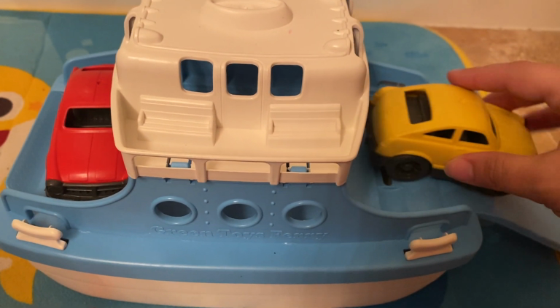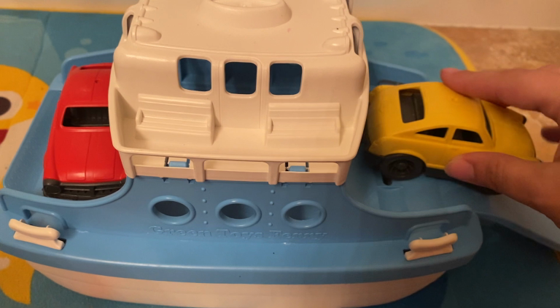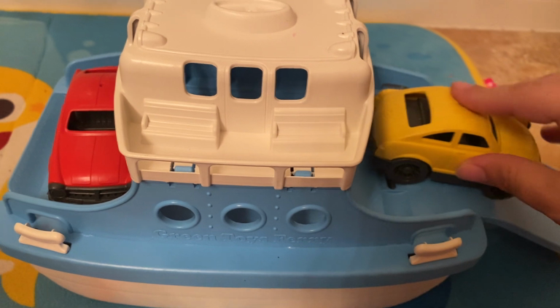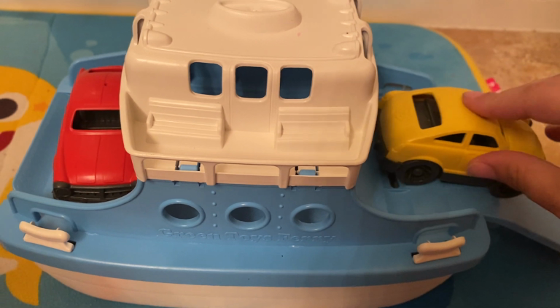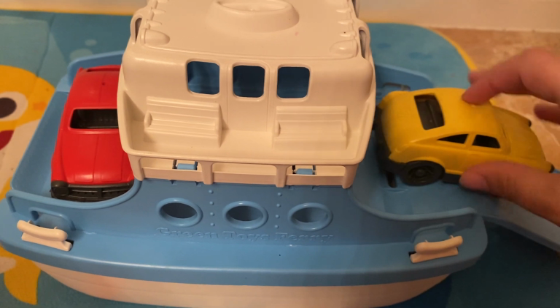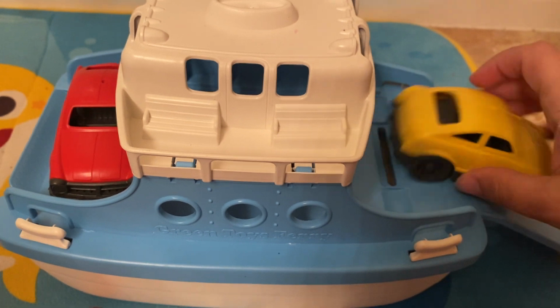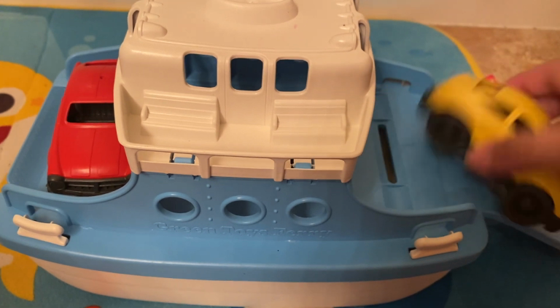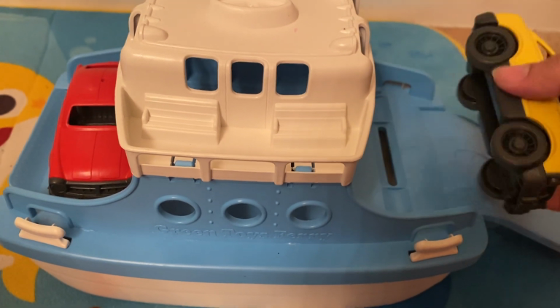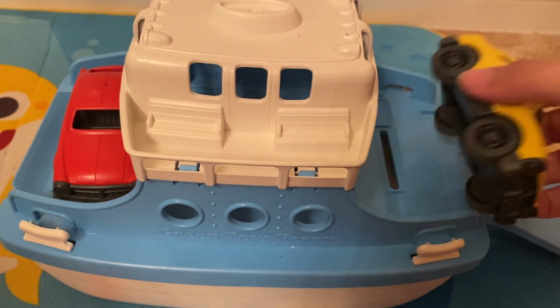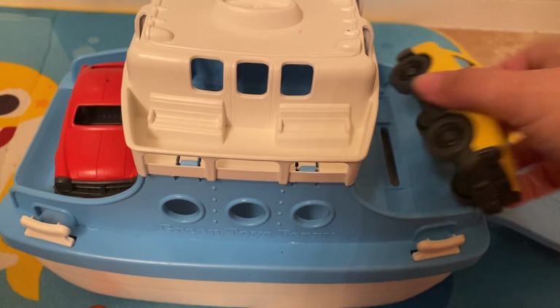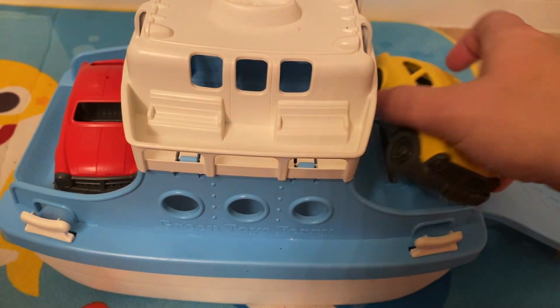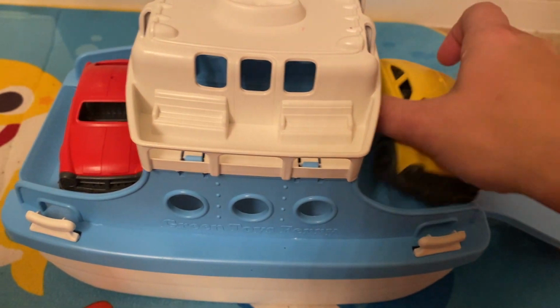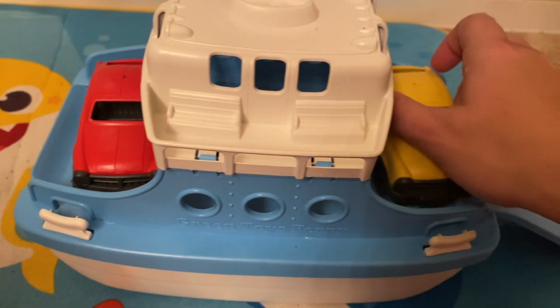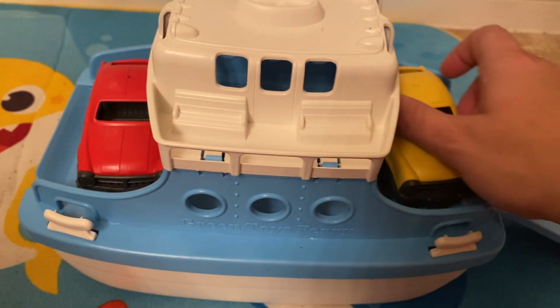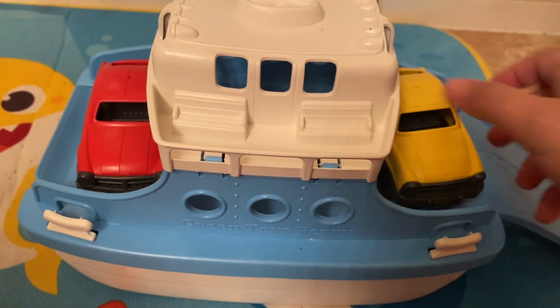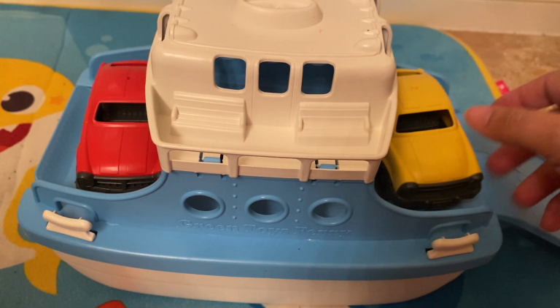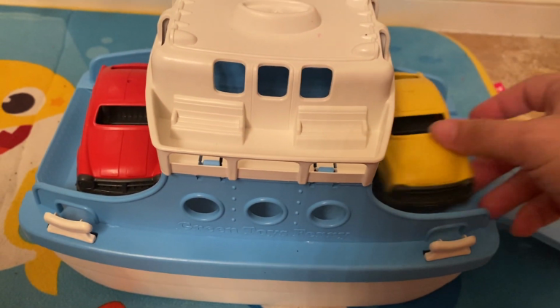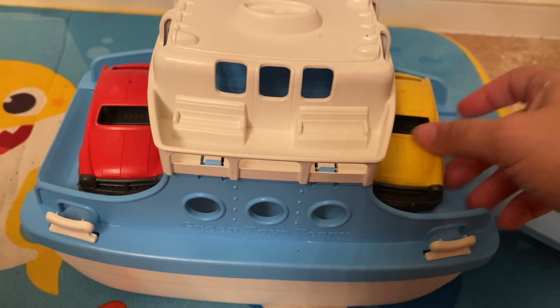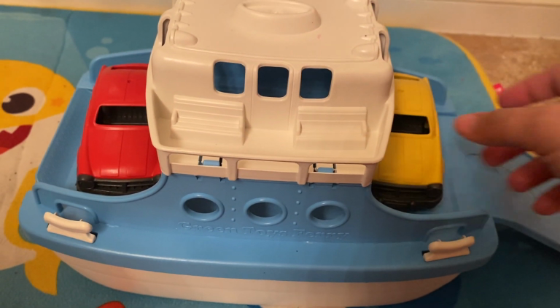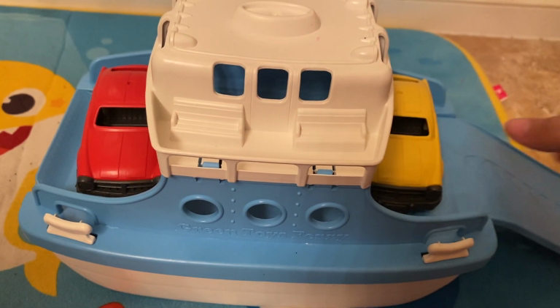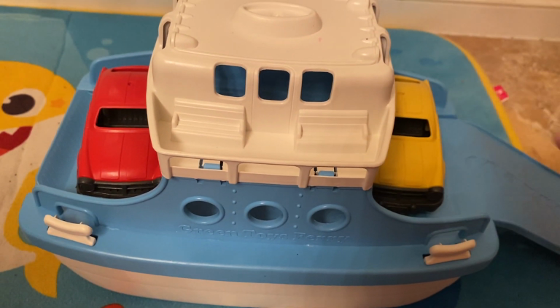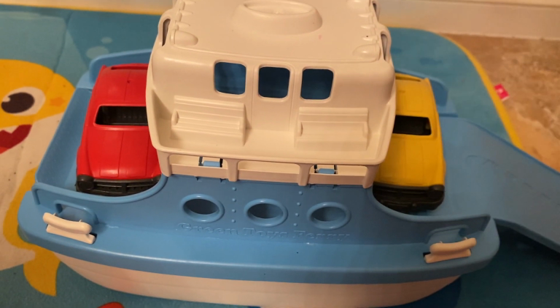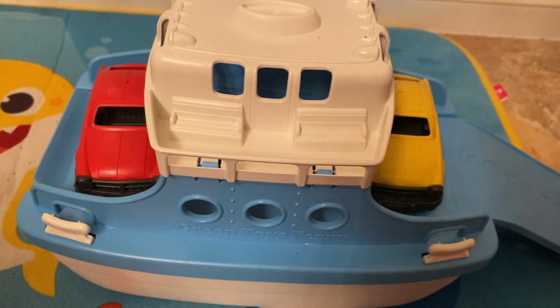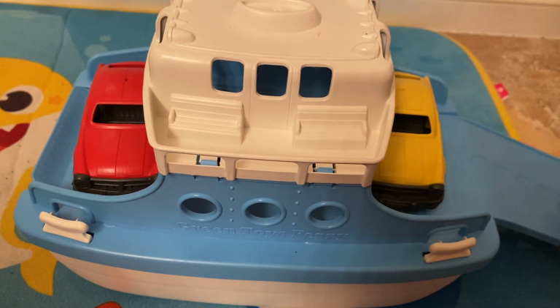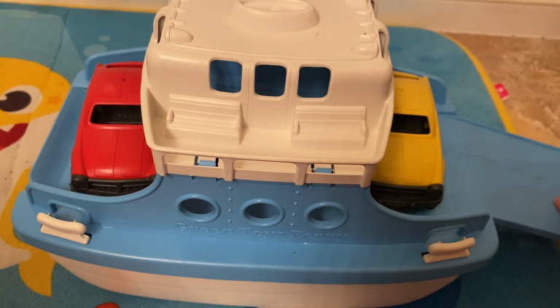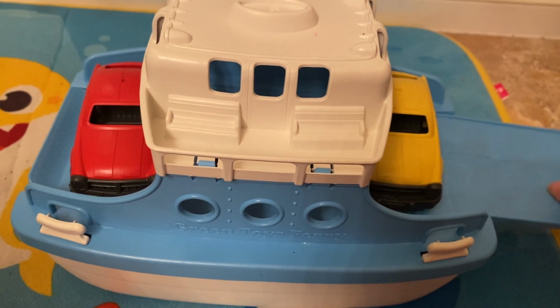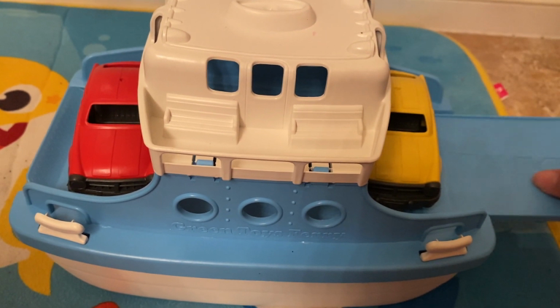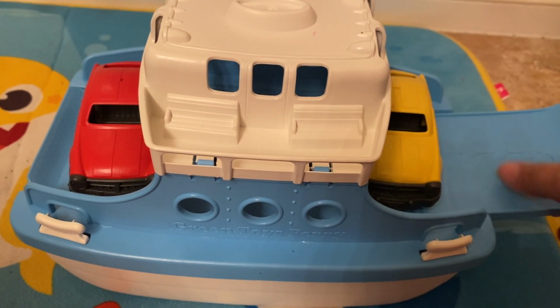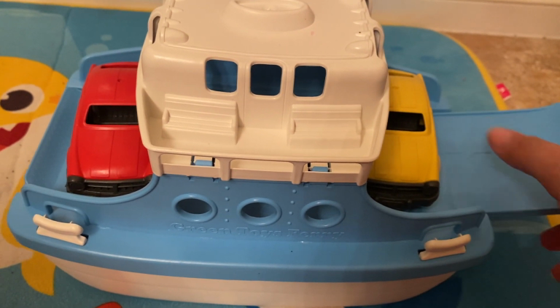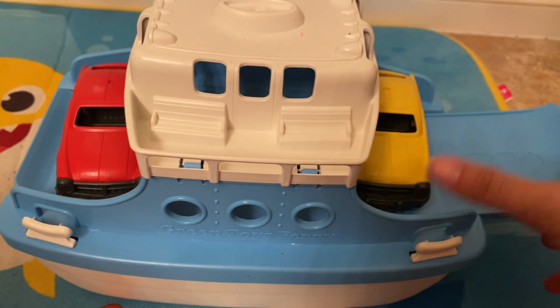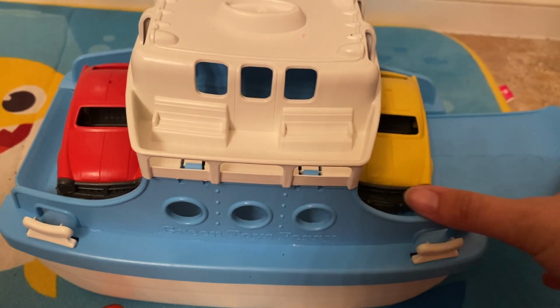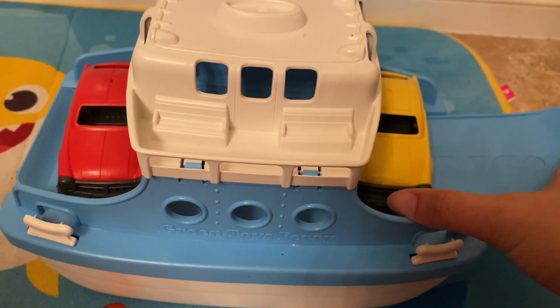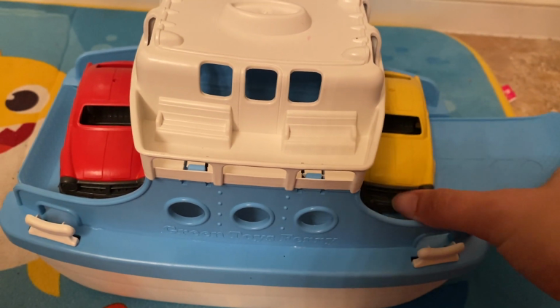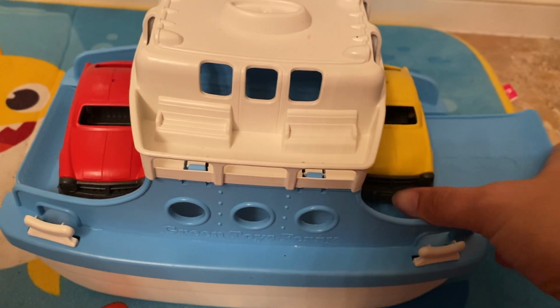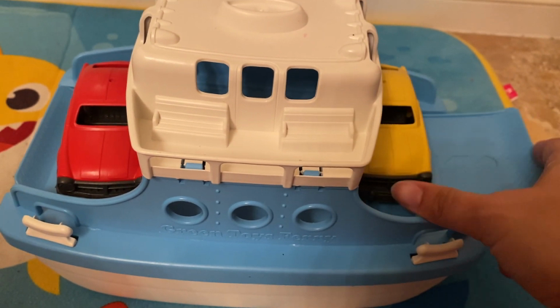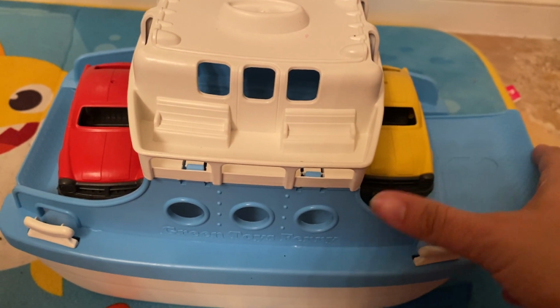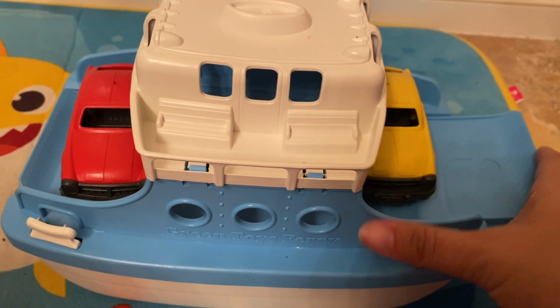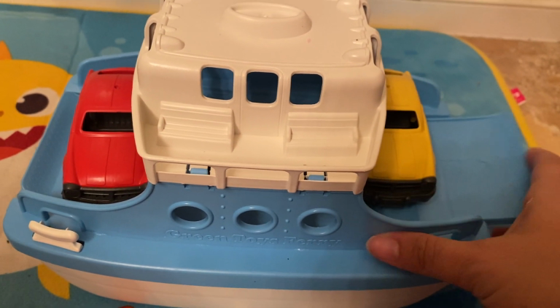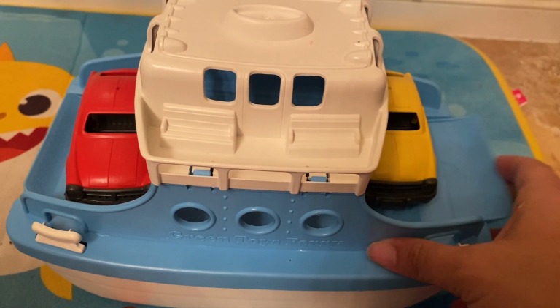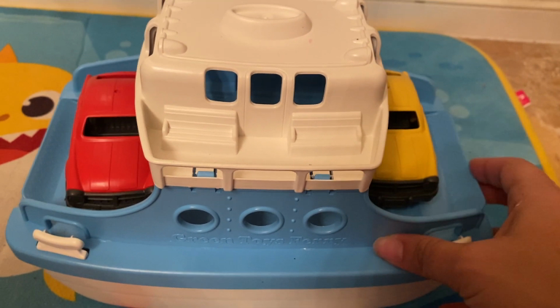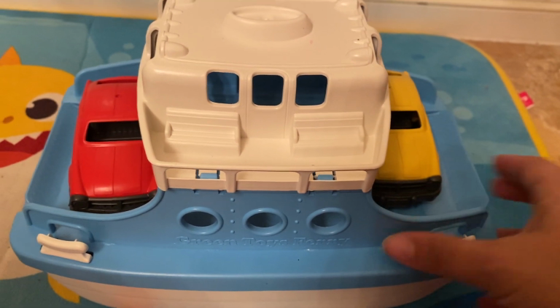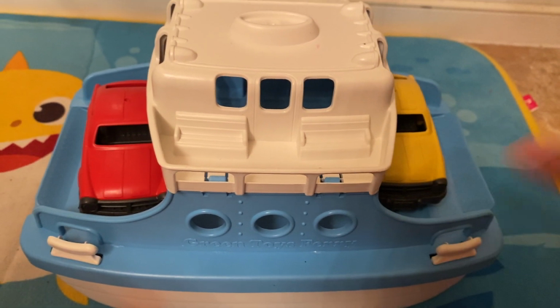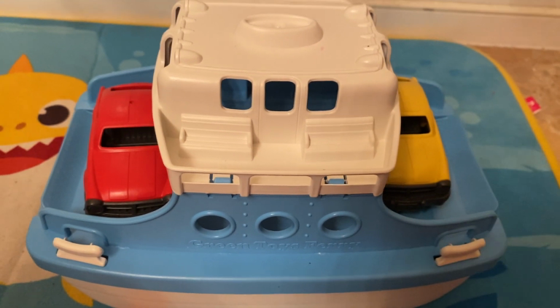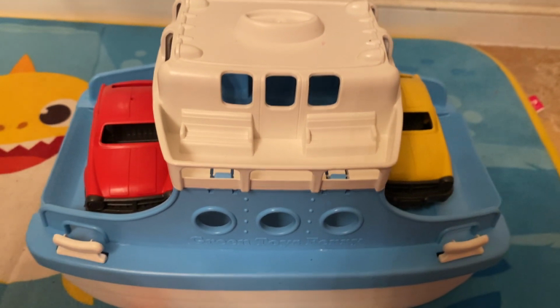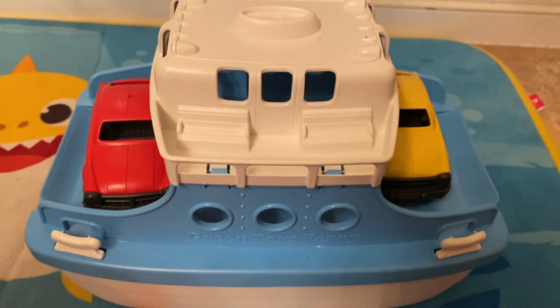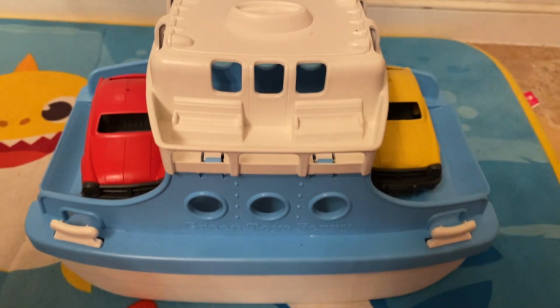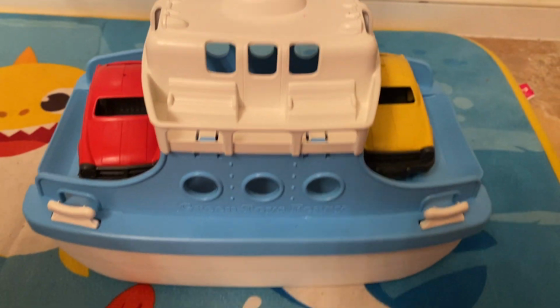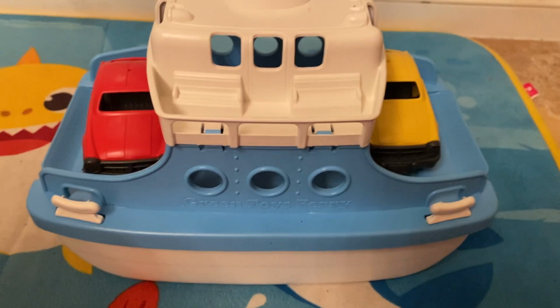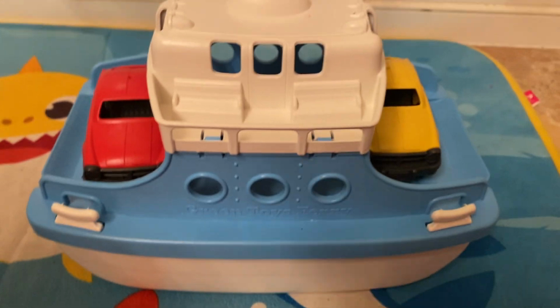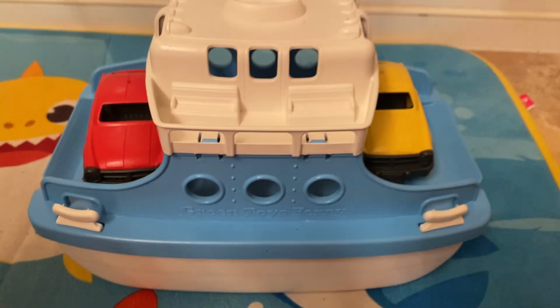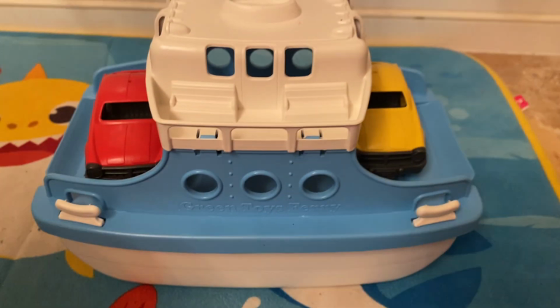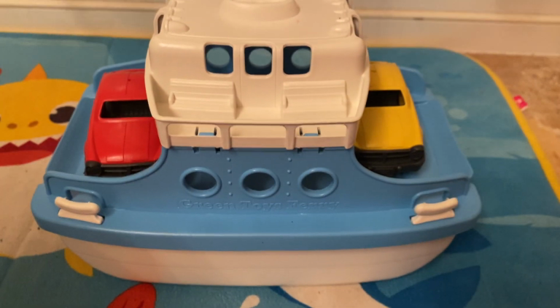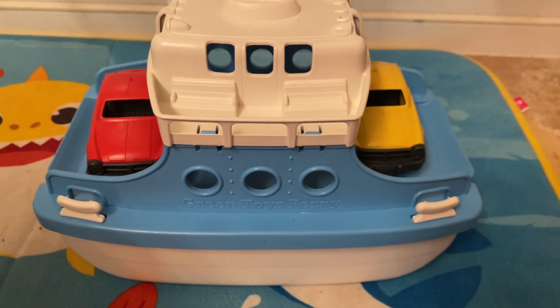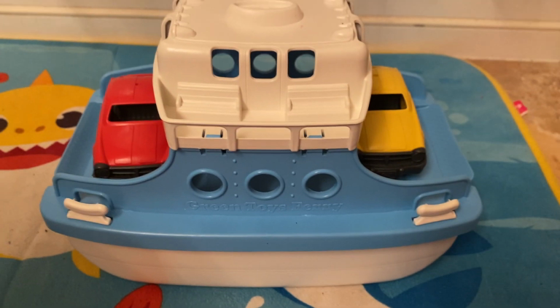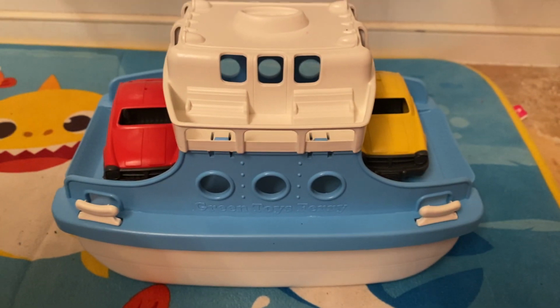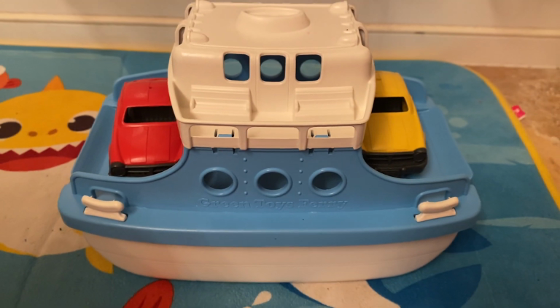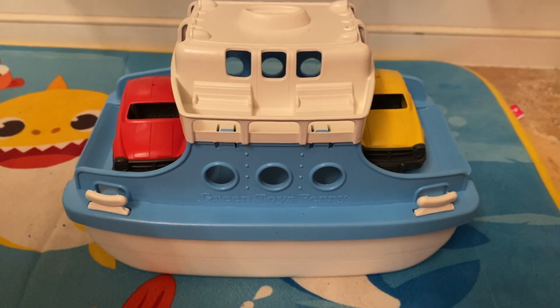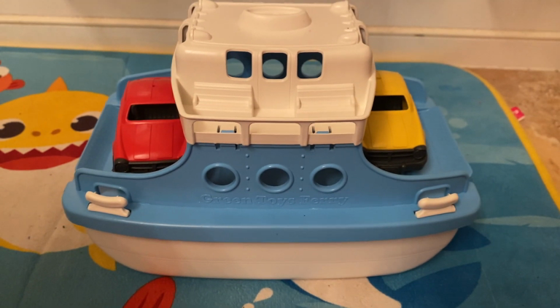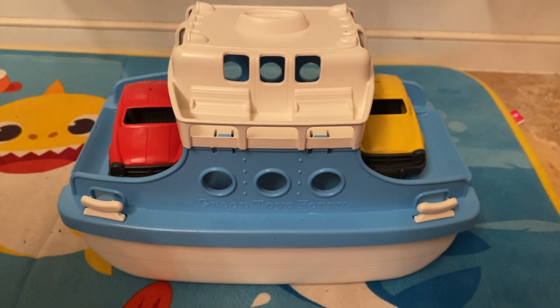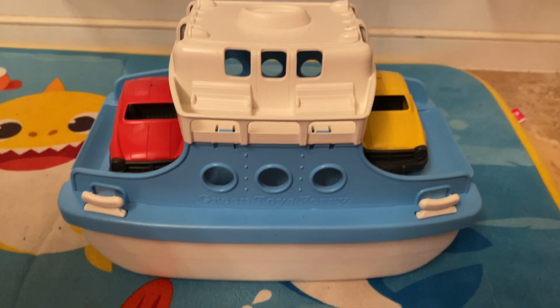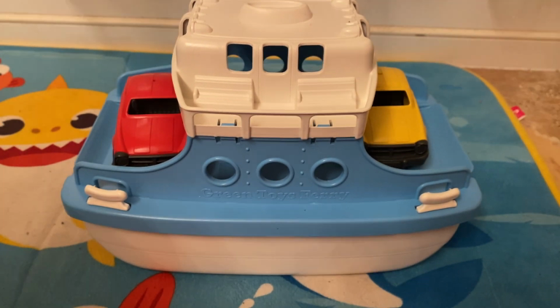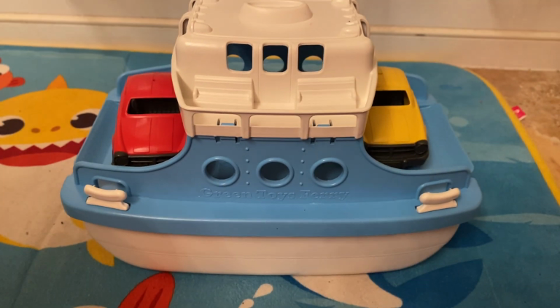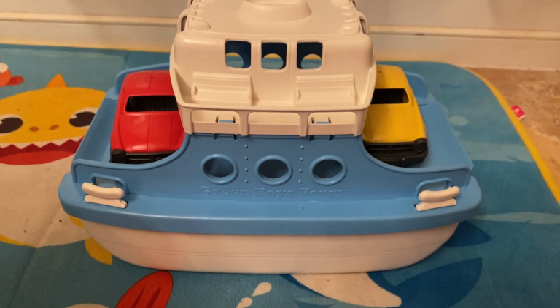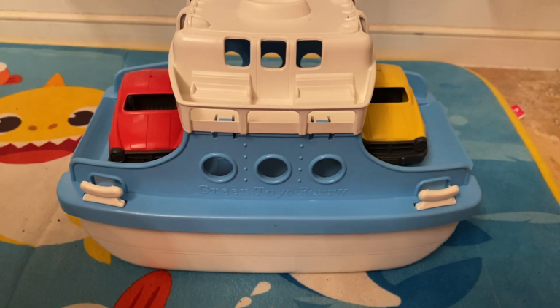It's very bright colors, very good material. Definitely a great investment for a bath toy.